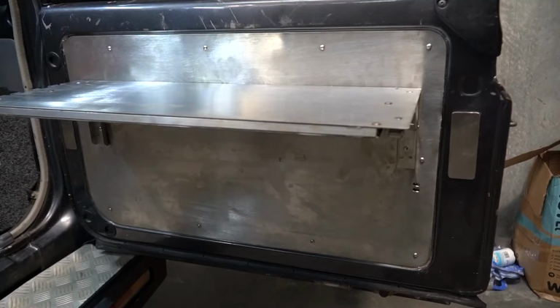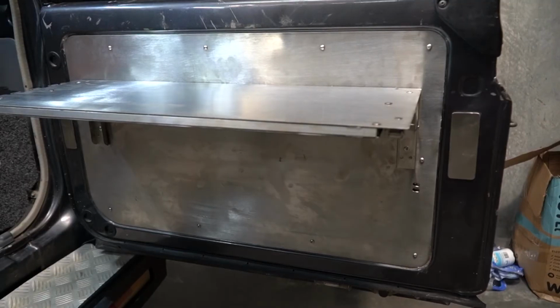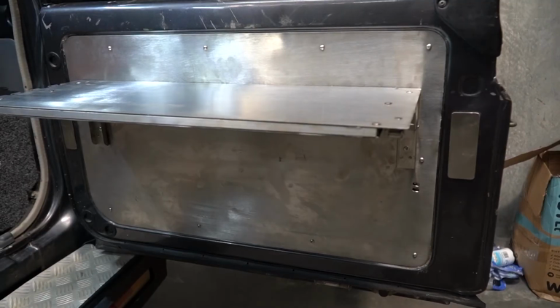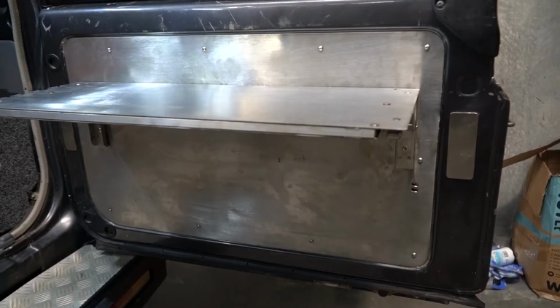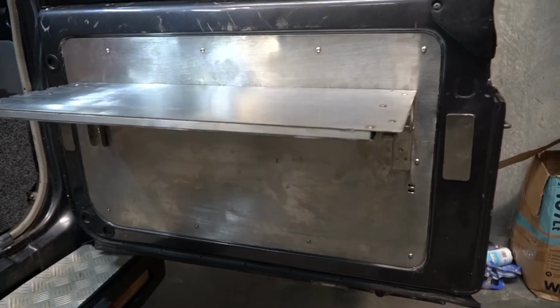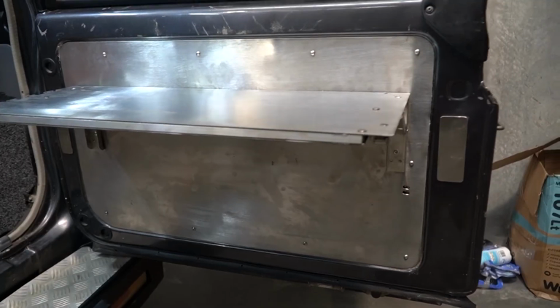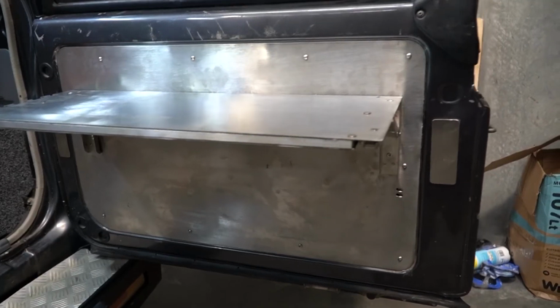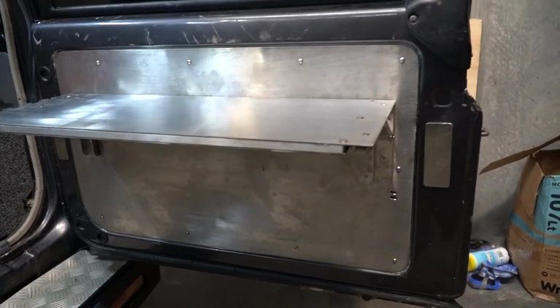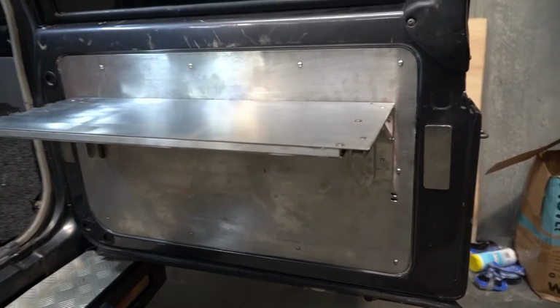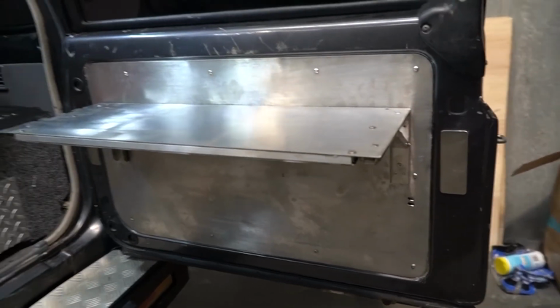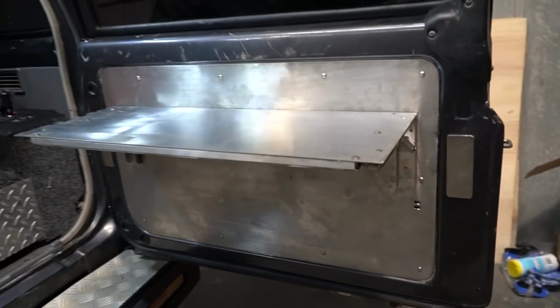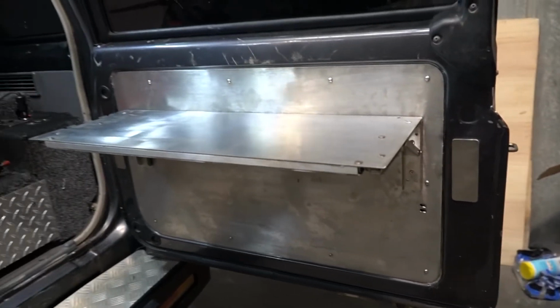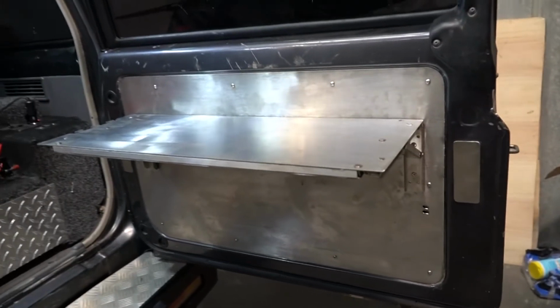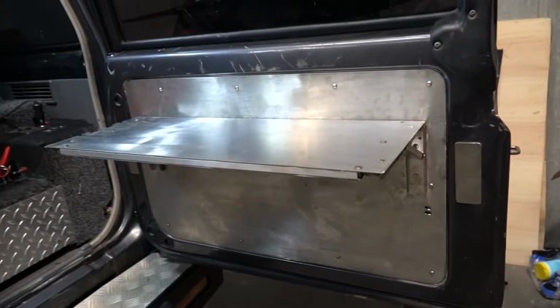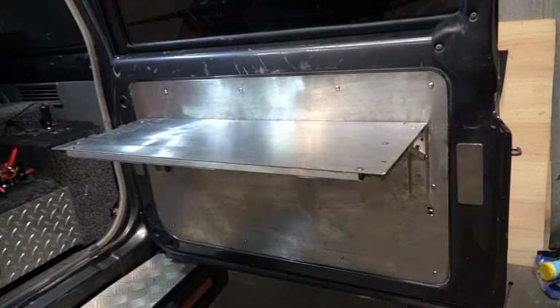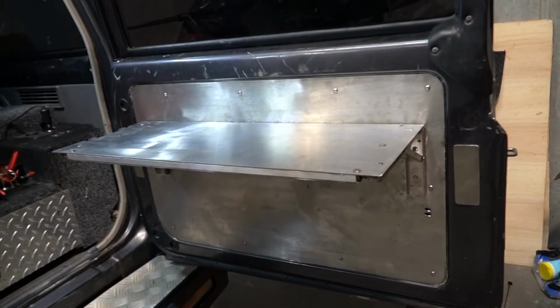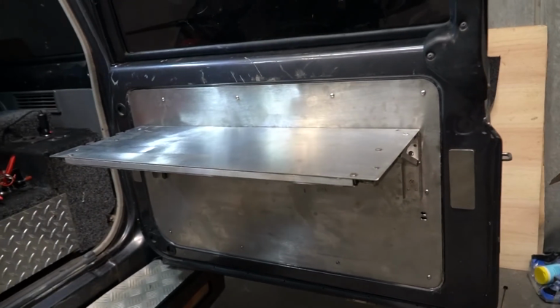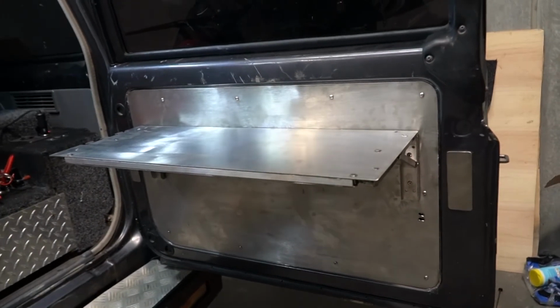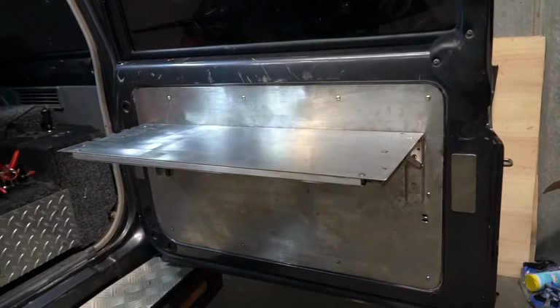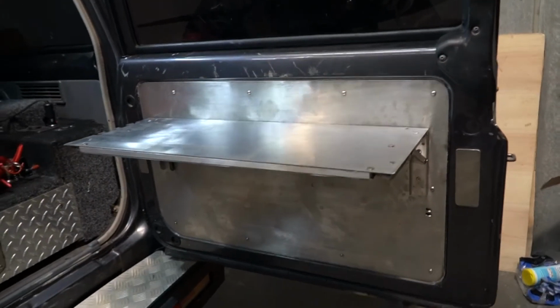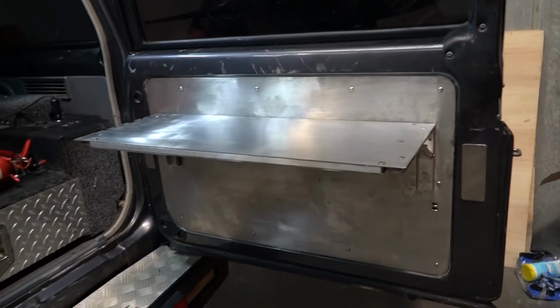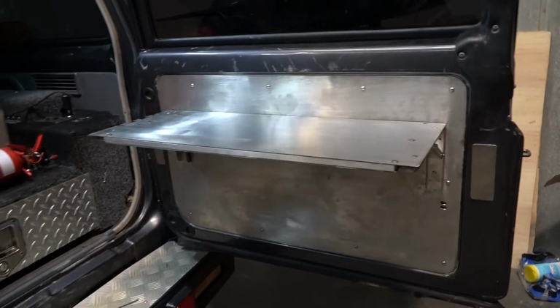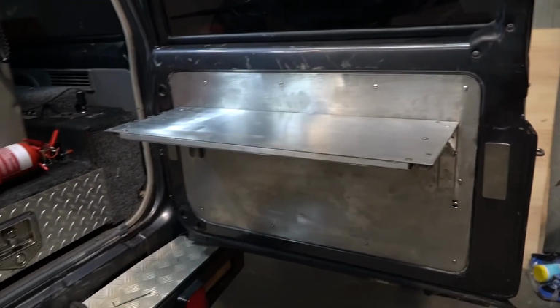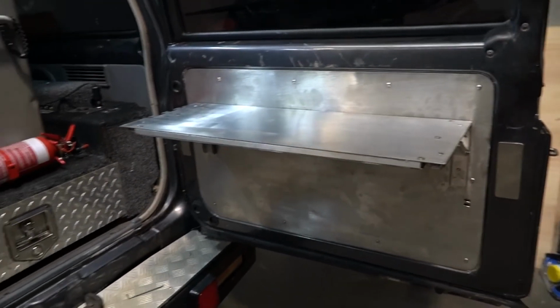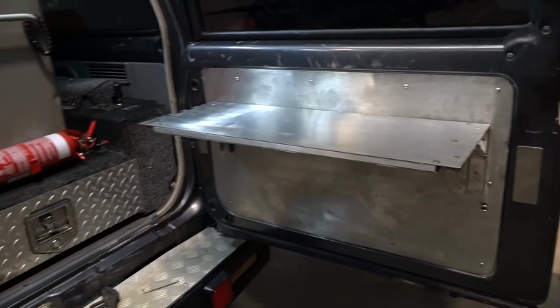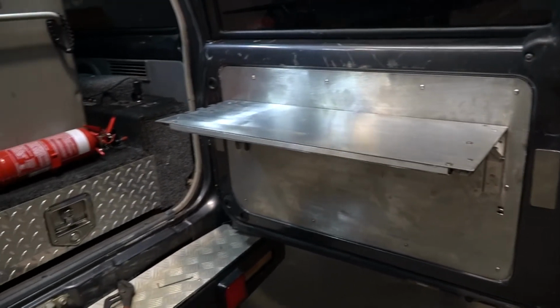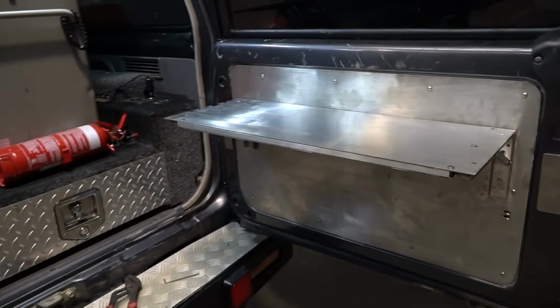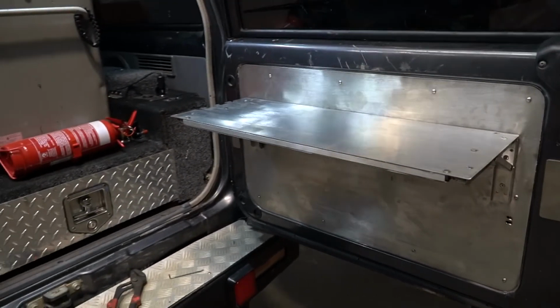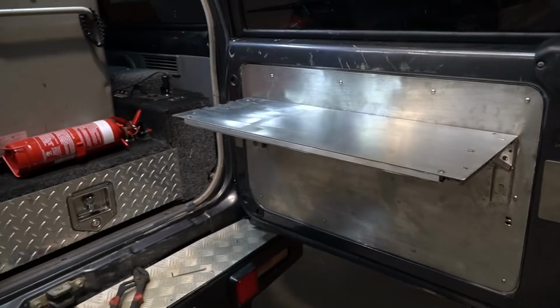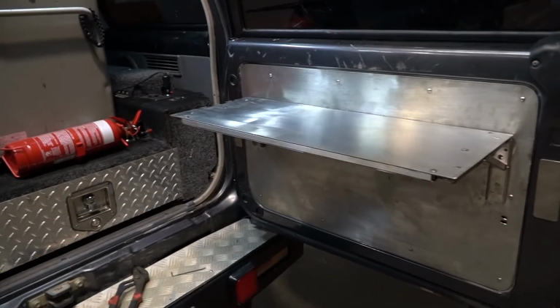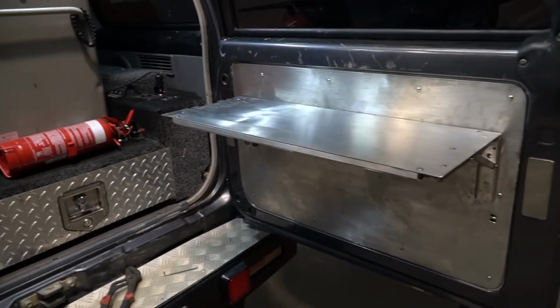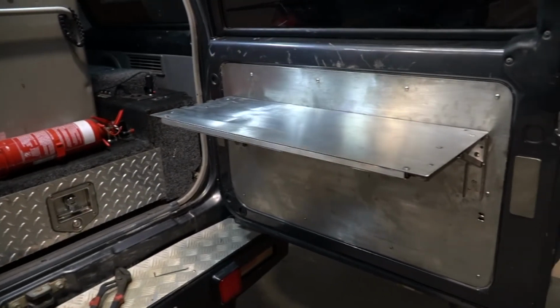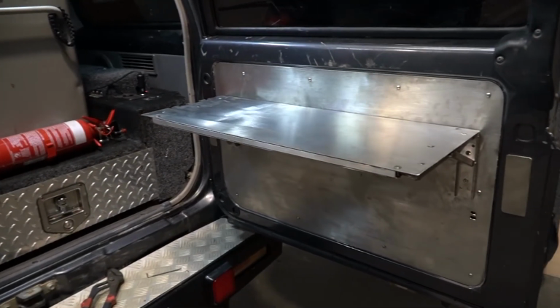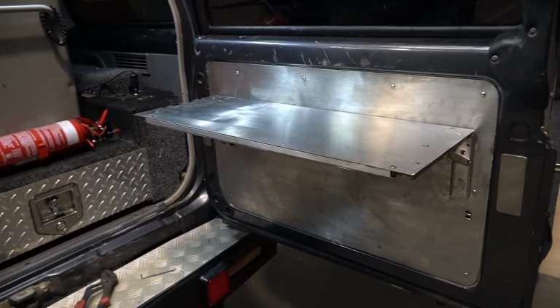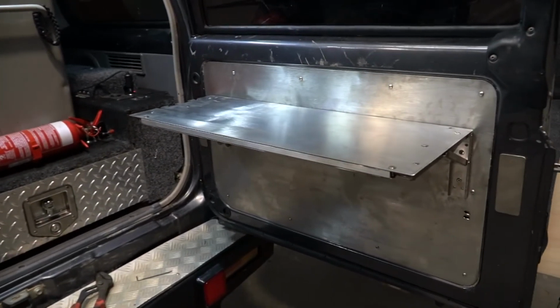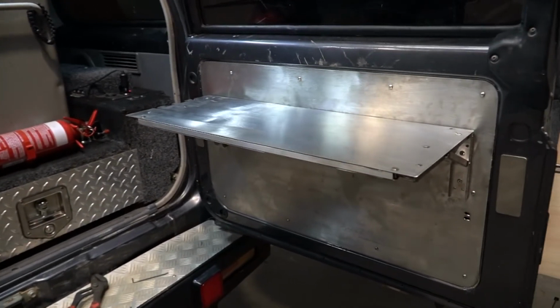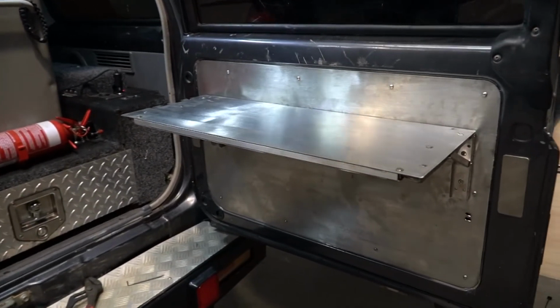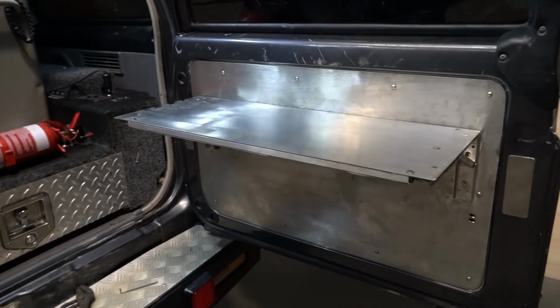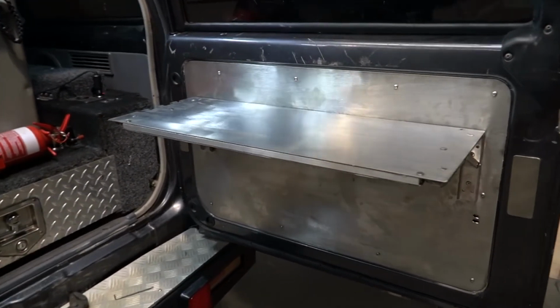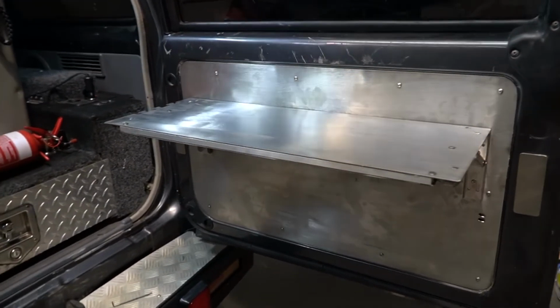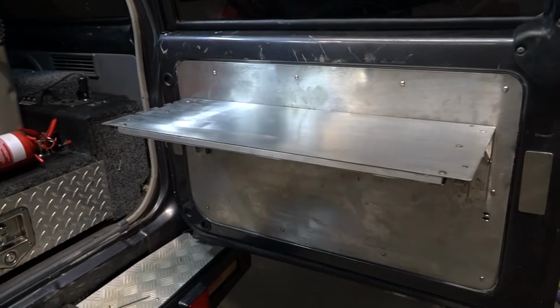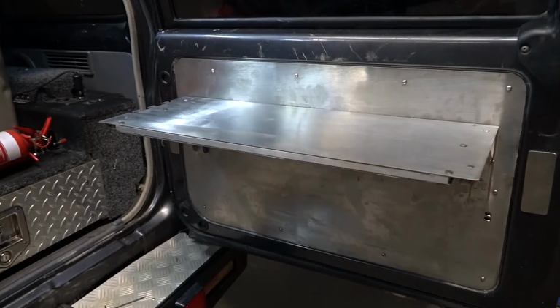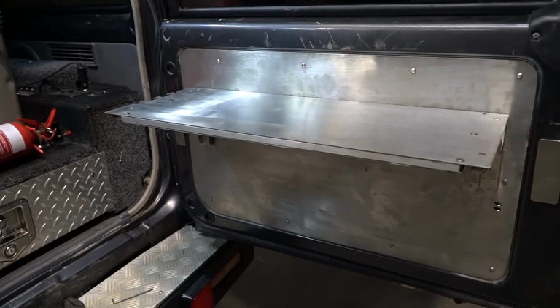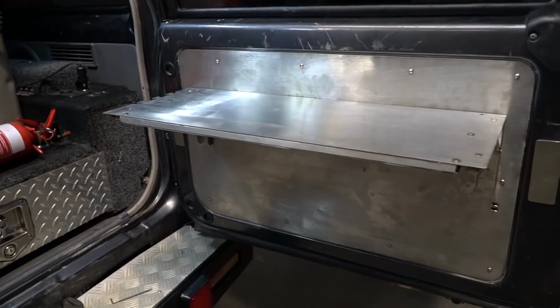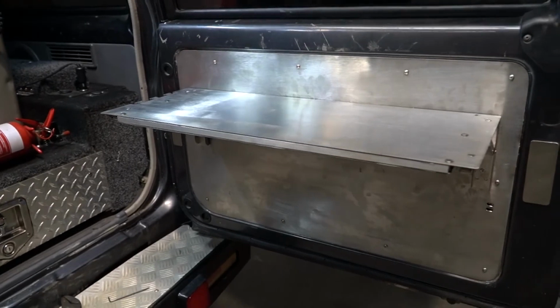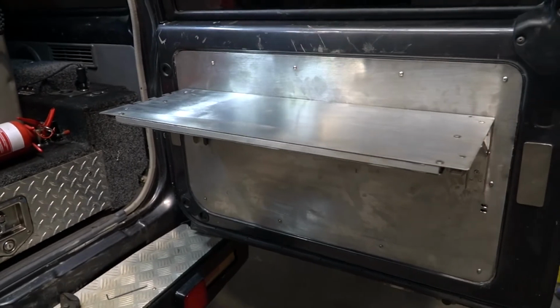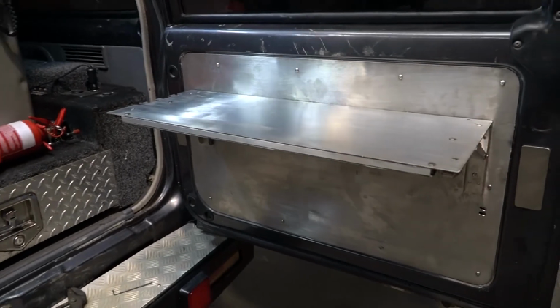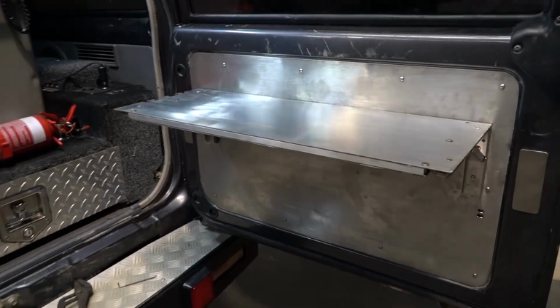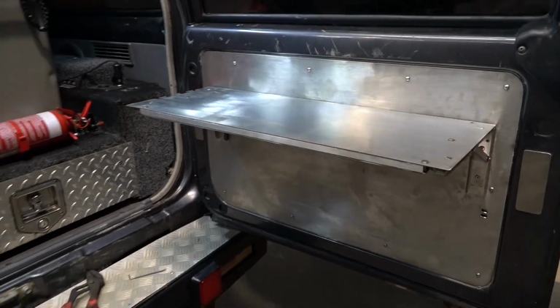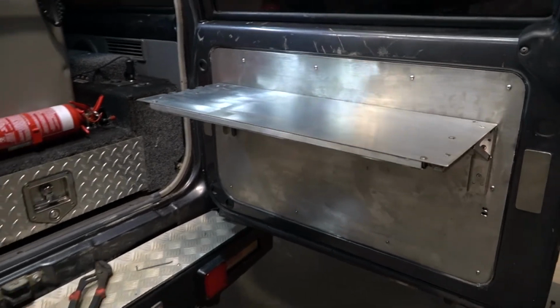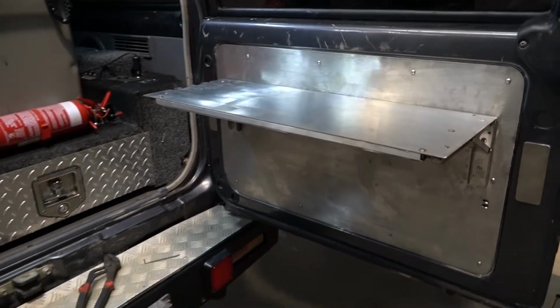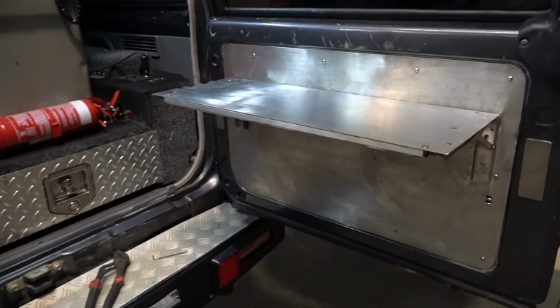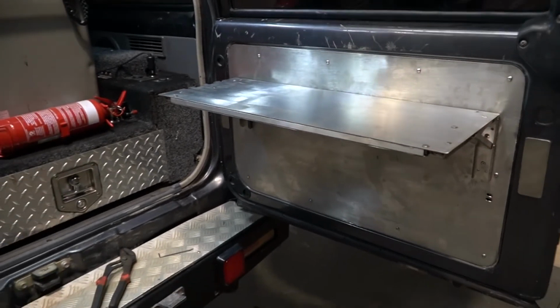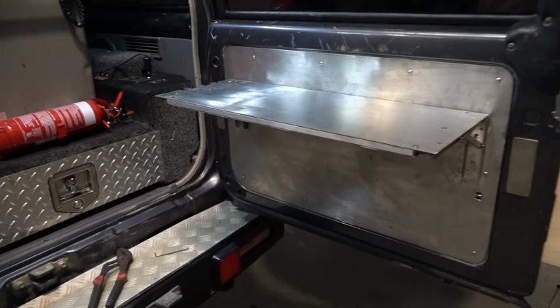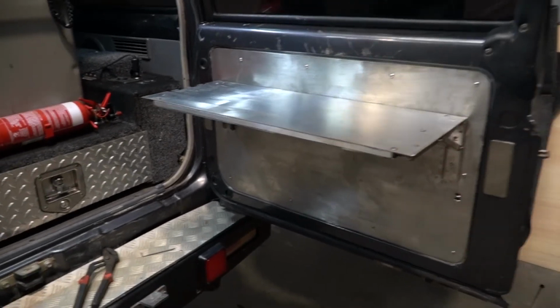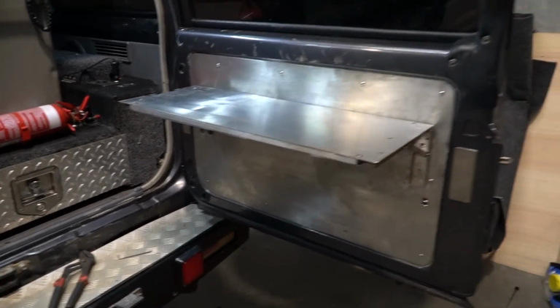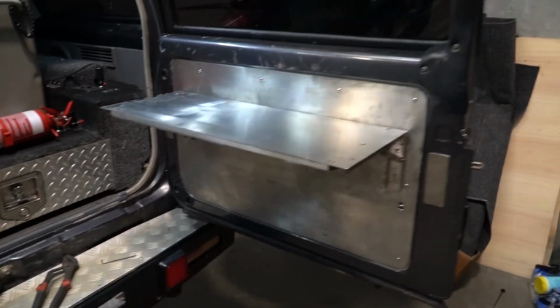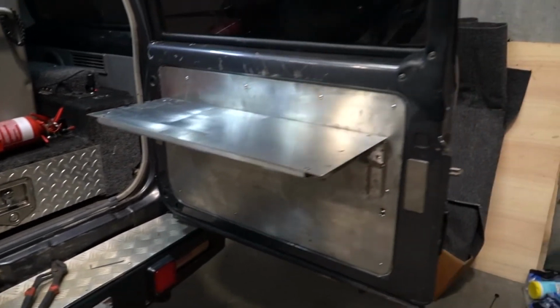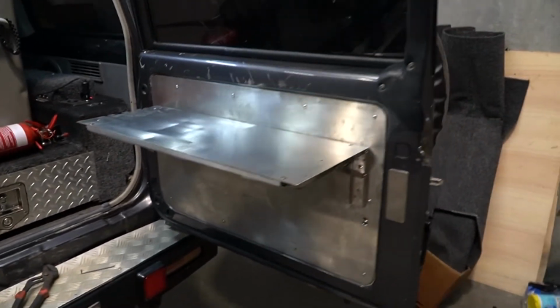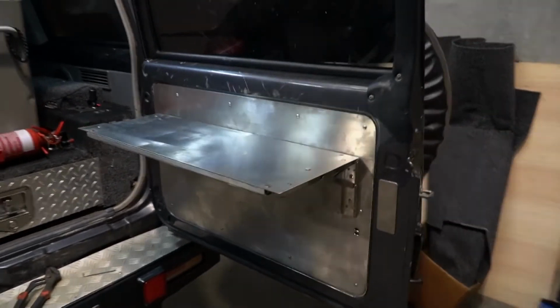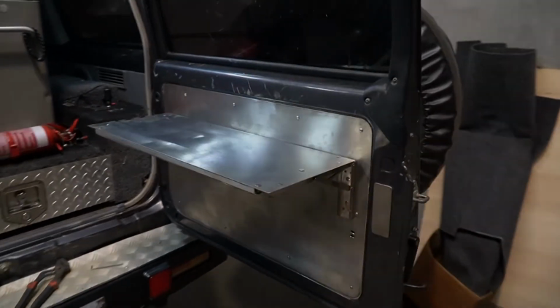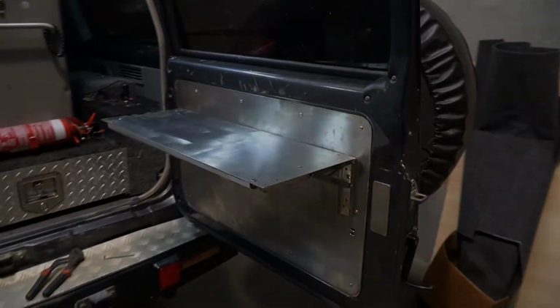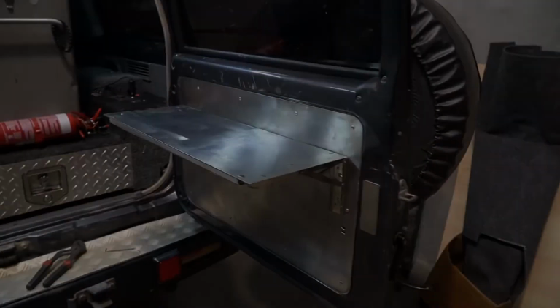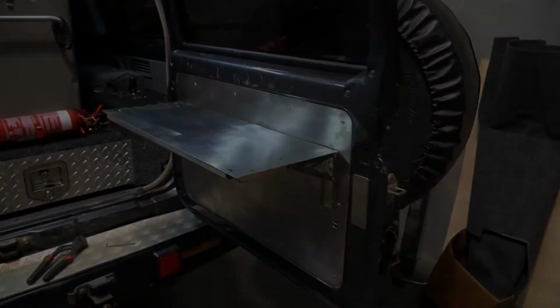Aside from that, this particular prototype has been tested with 40 kilos and it hasn't broken. And it takes a second to fold it out and a second to put it away.